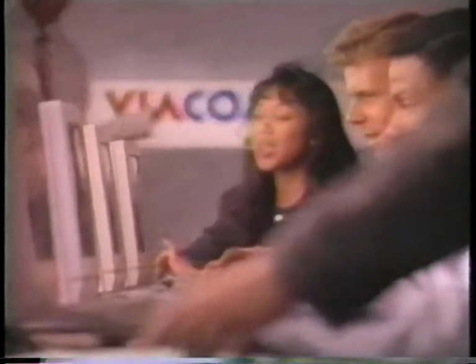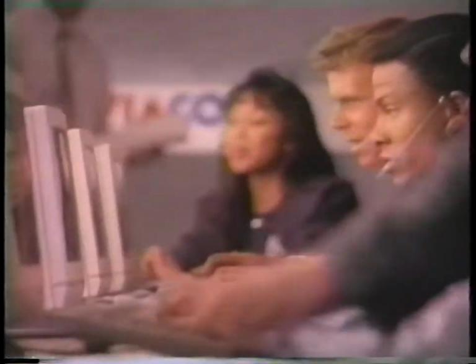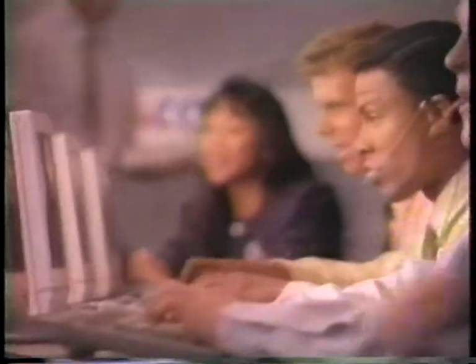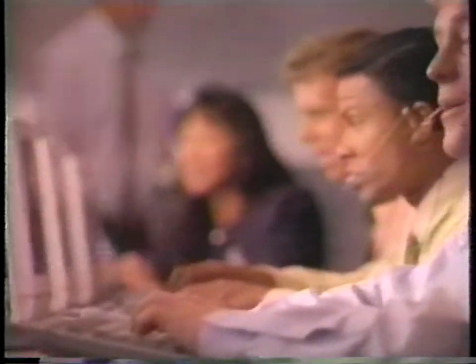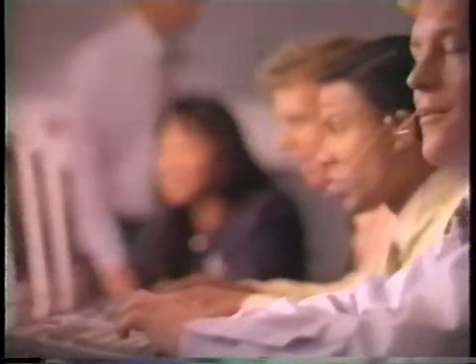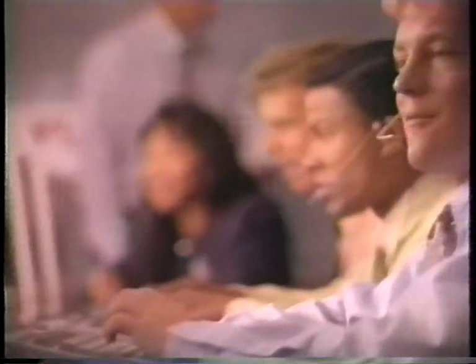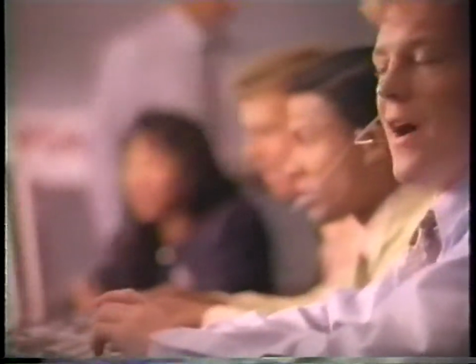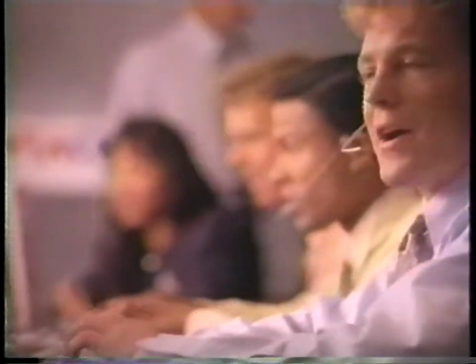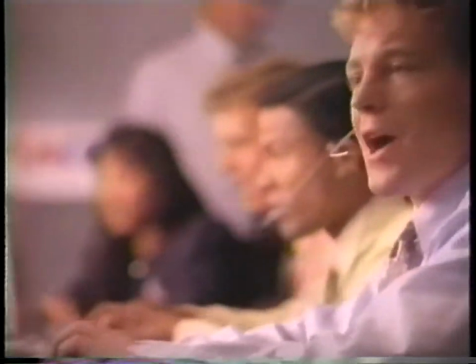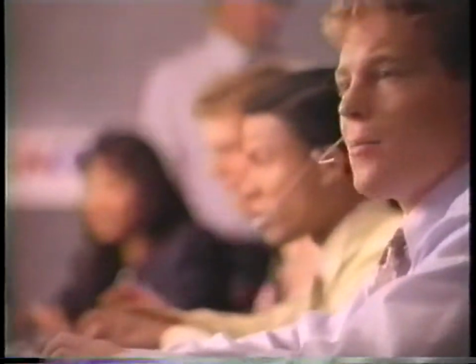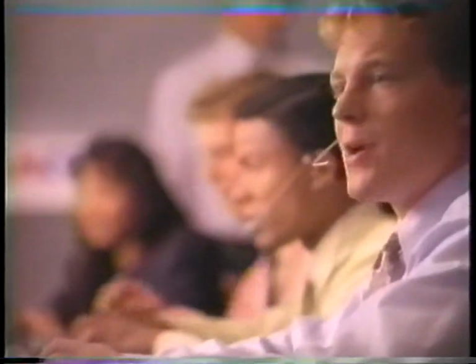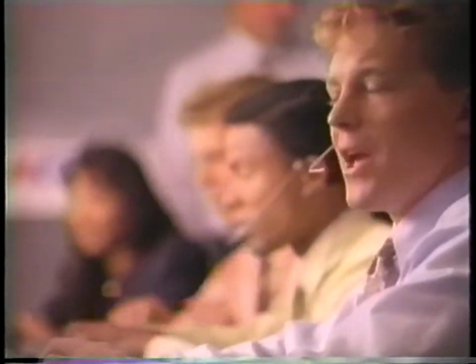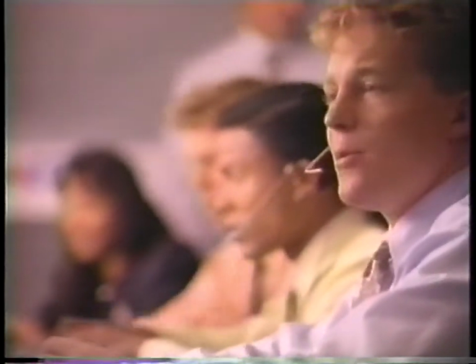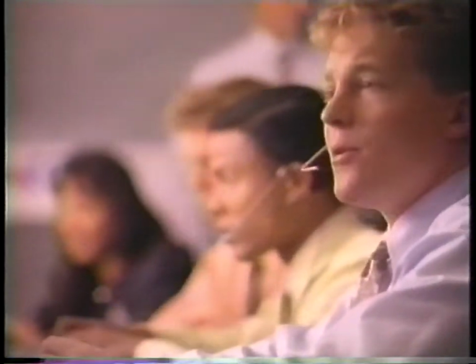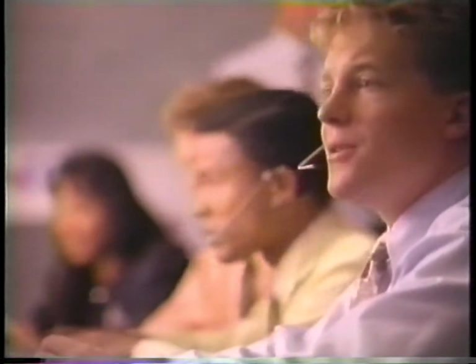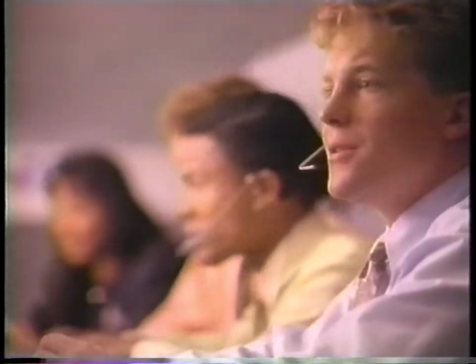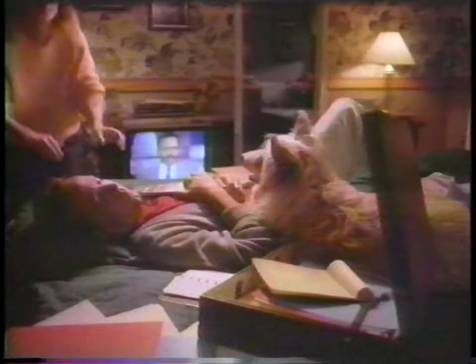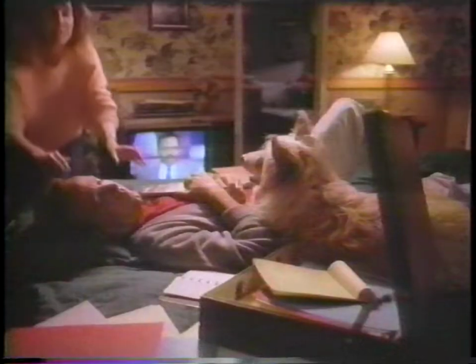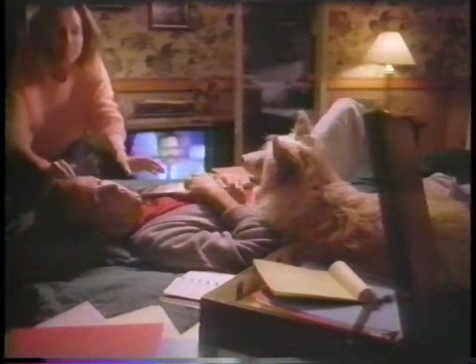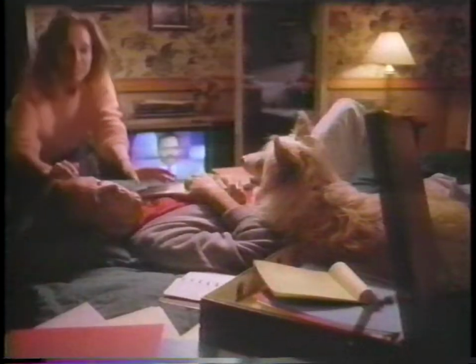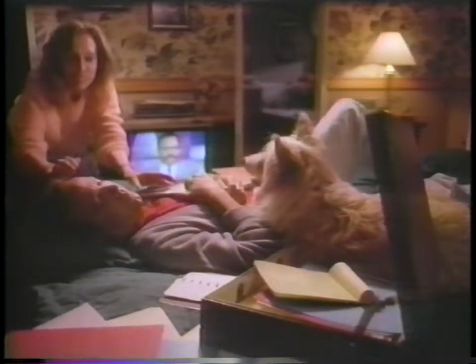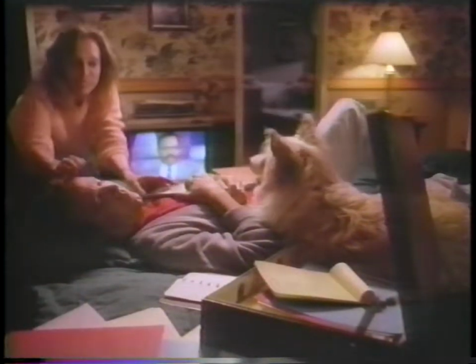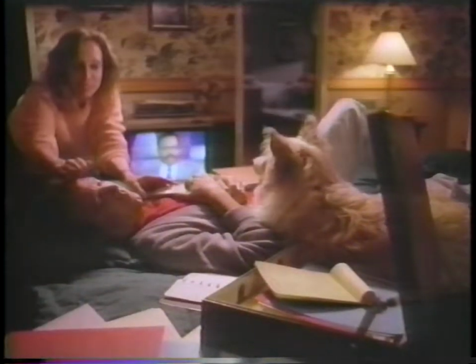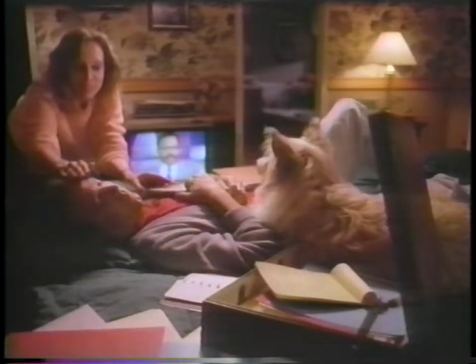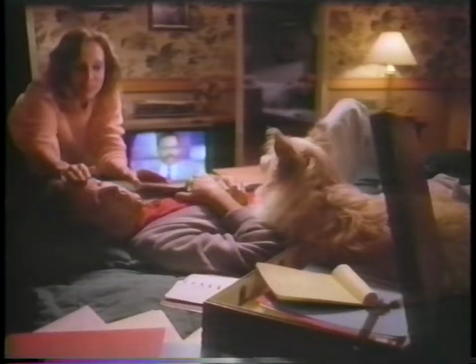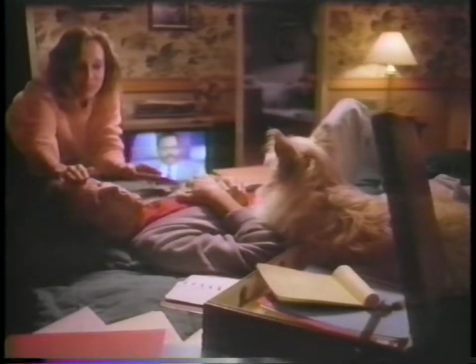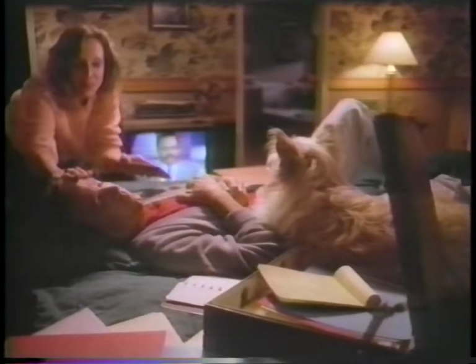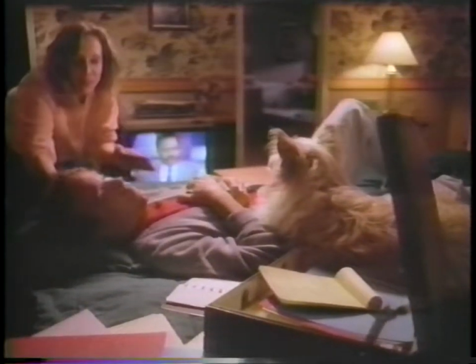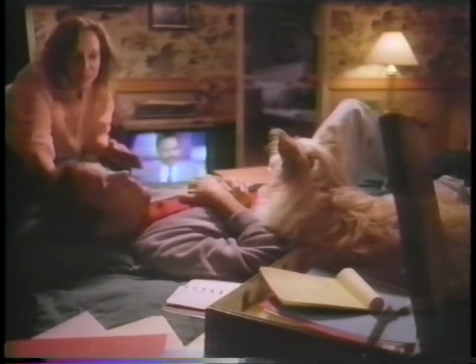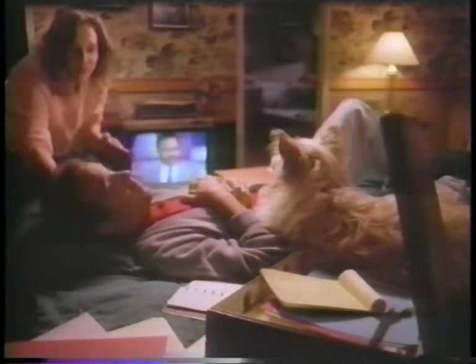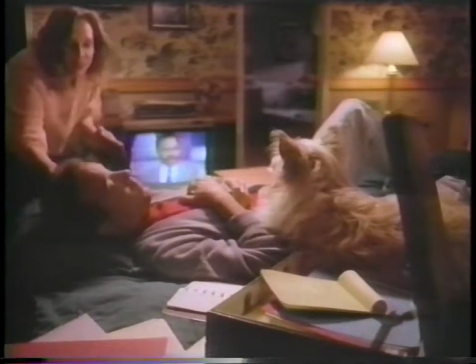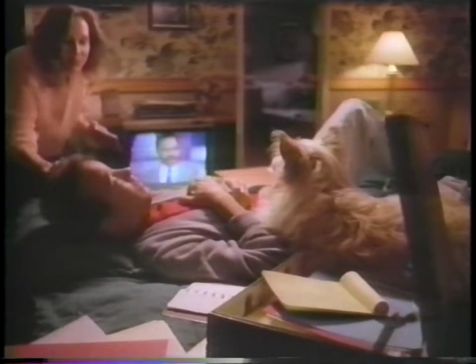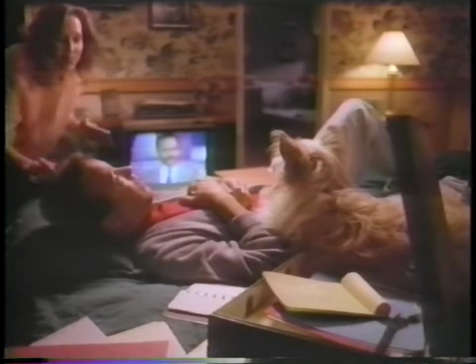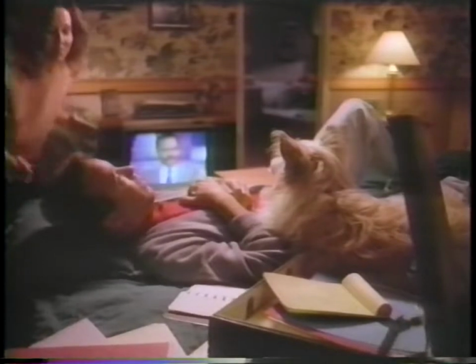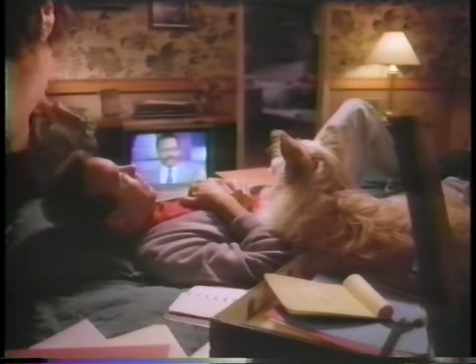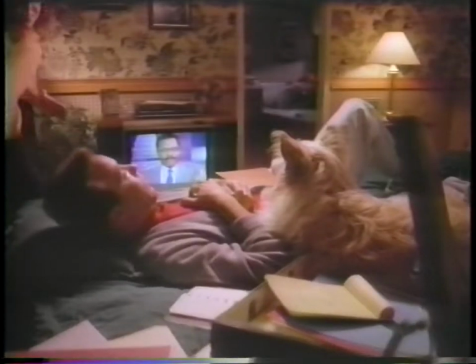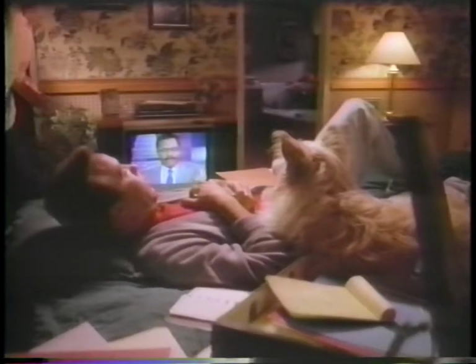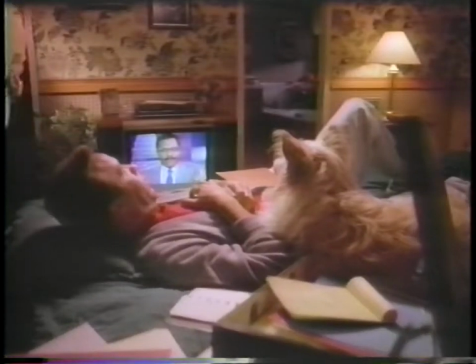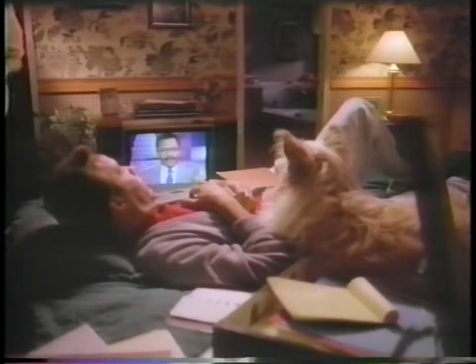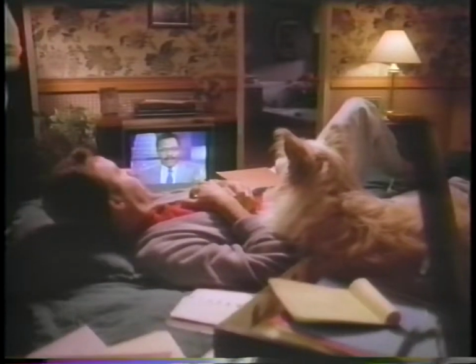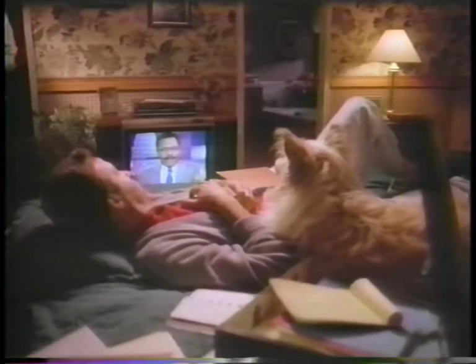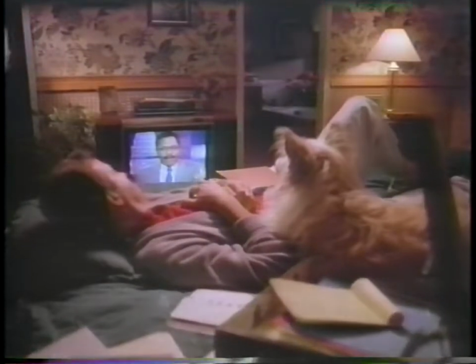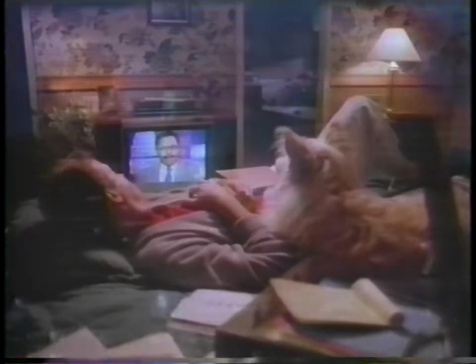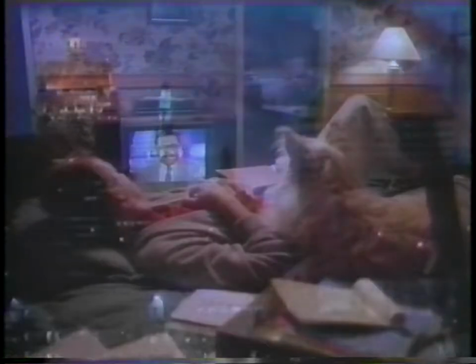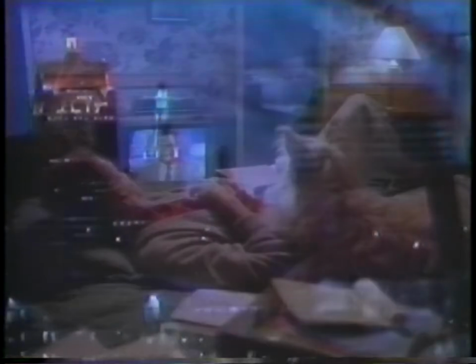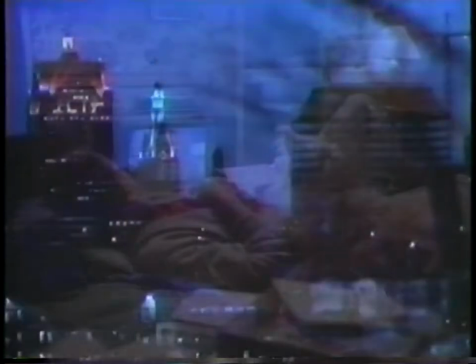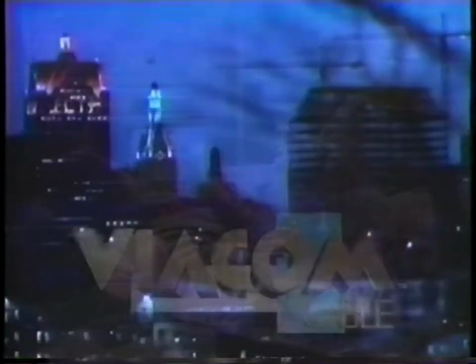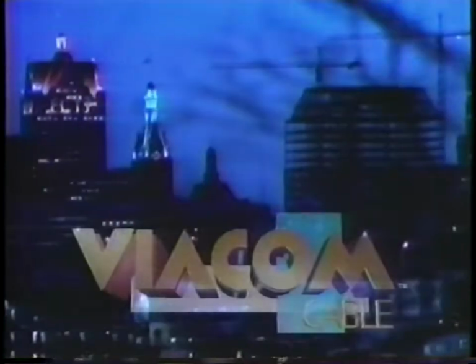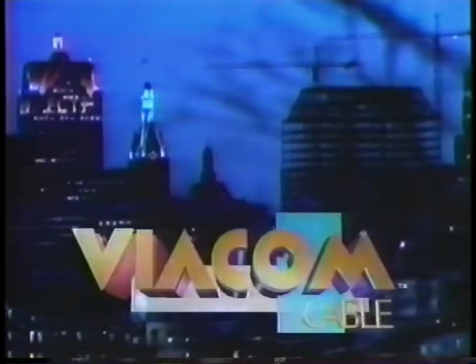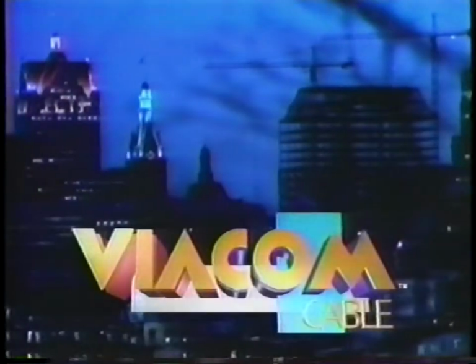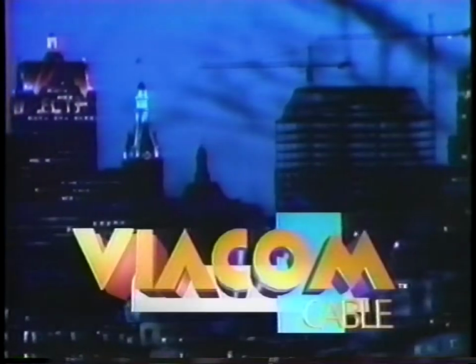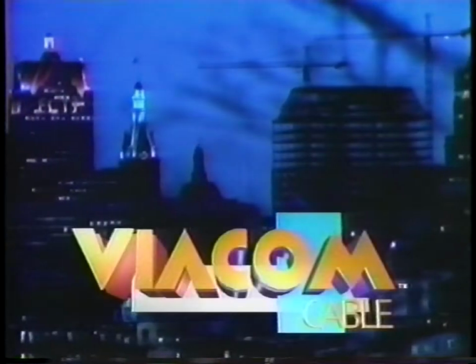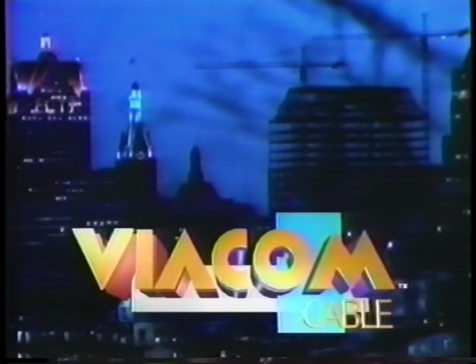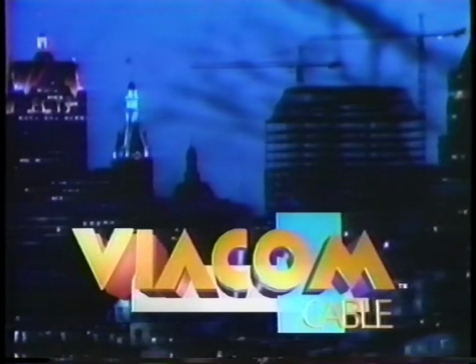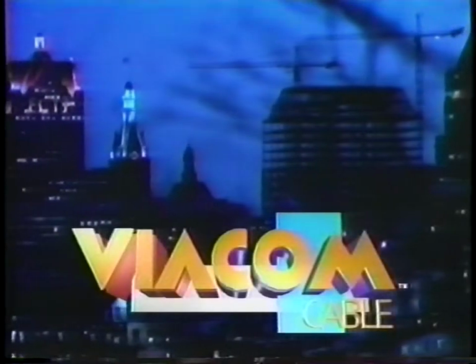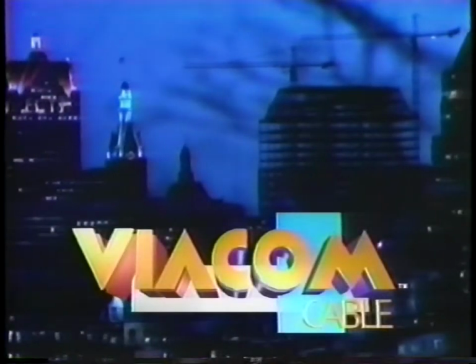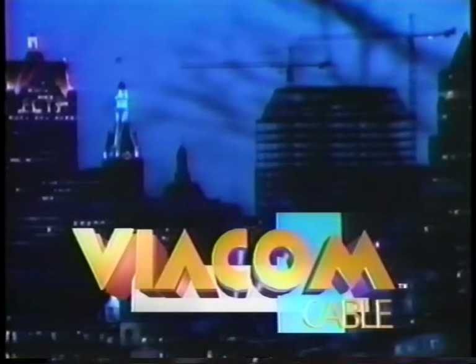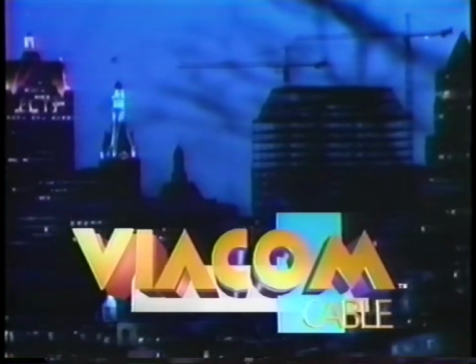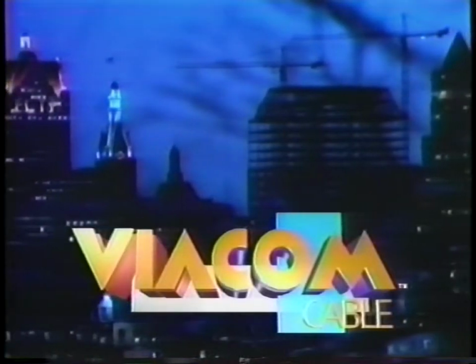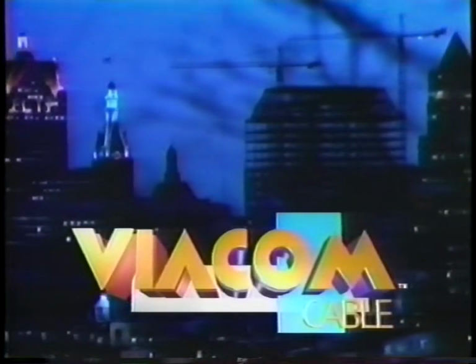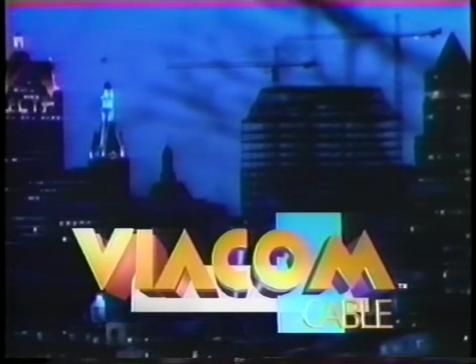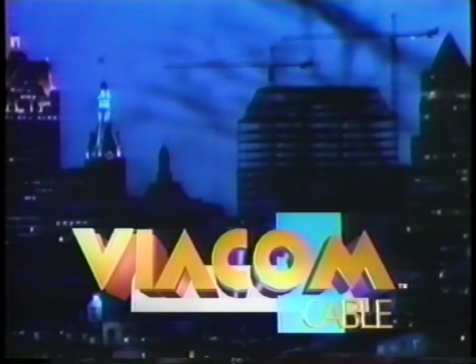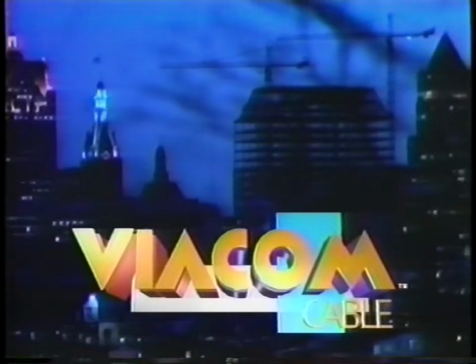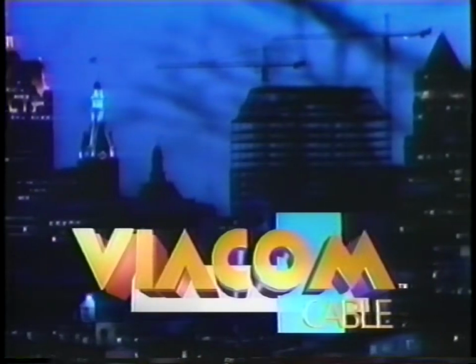Viacom cable. There's more of what you're looking for with Viacom cable.